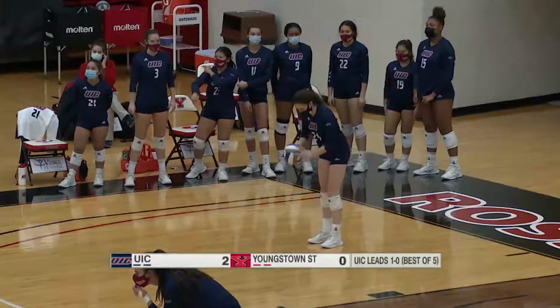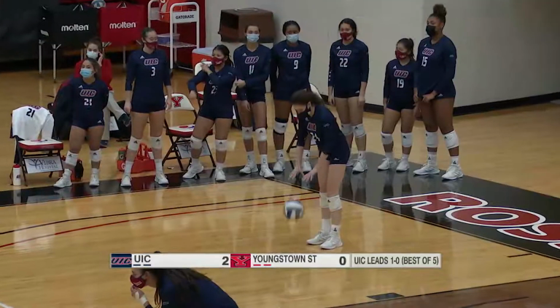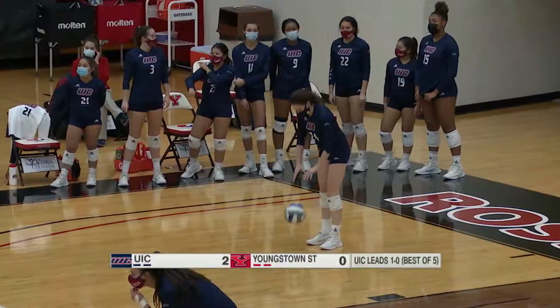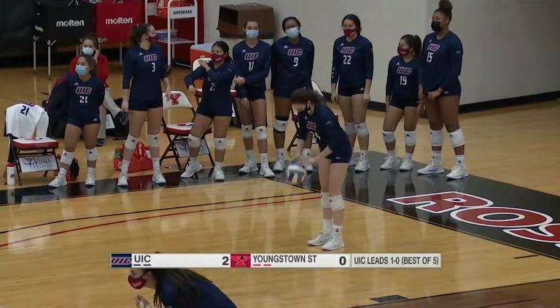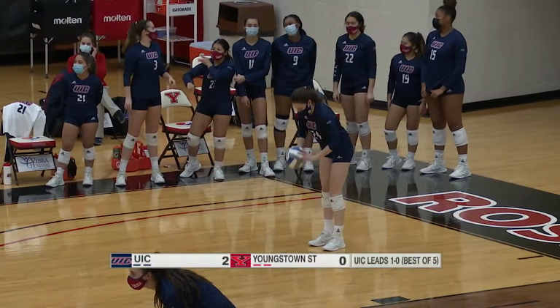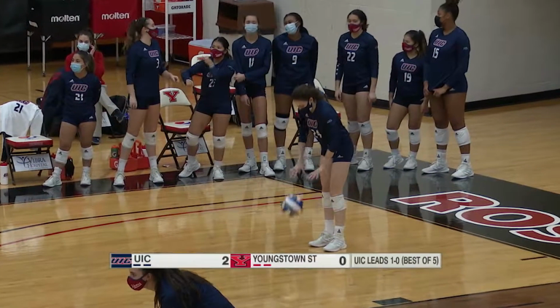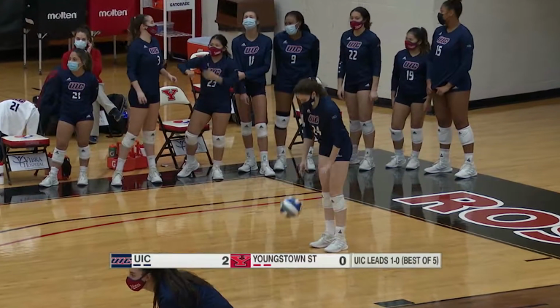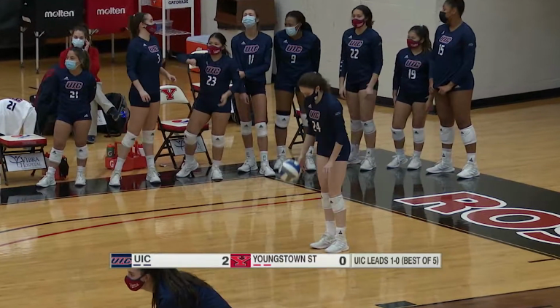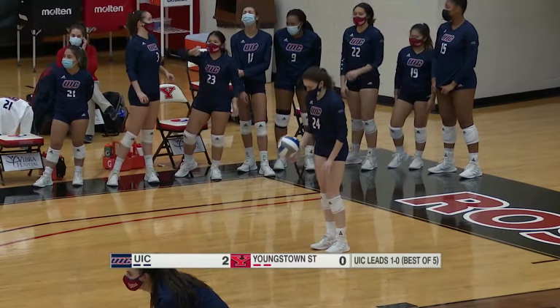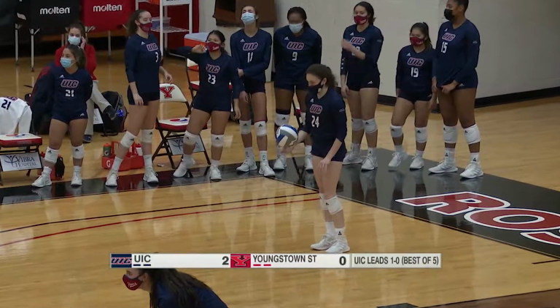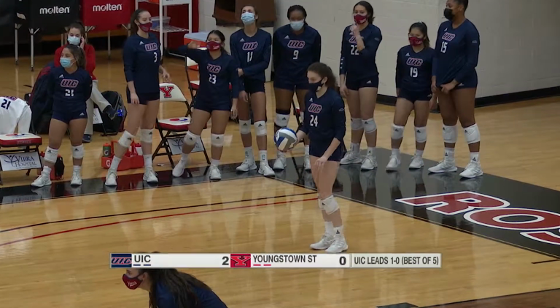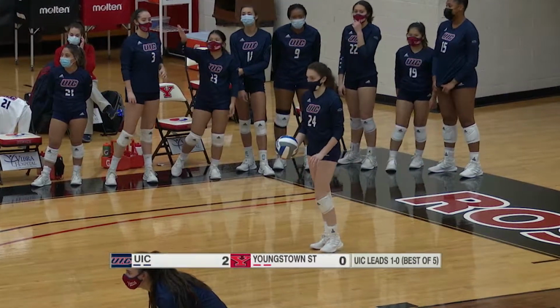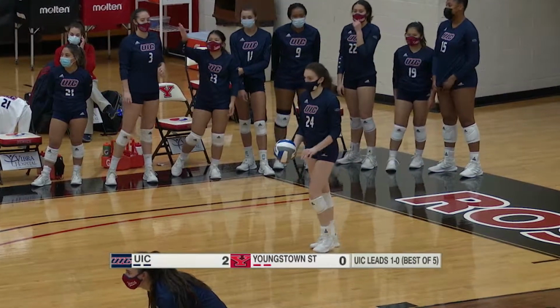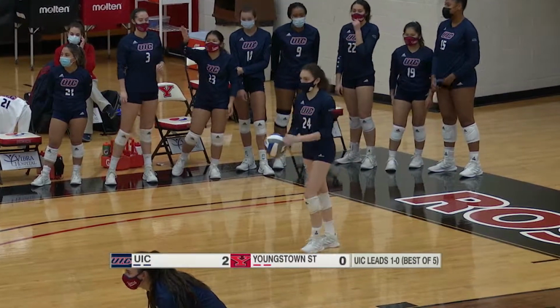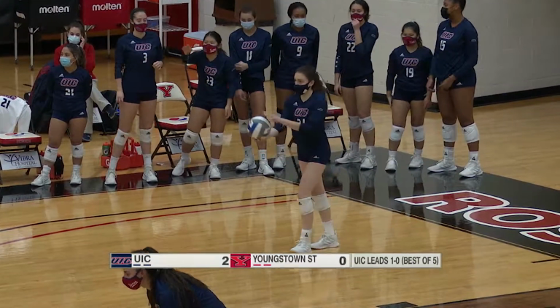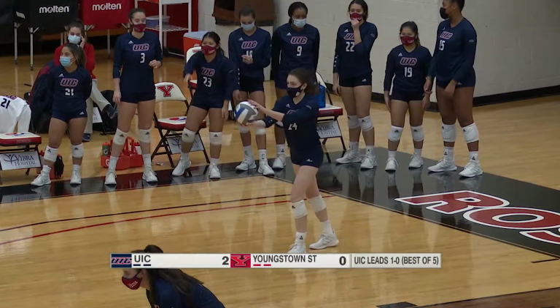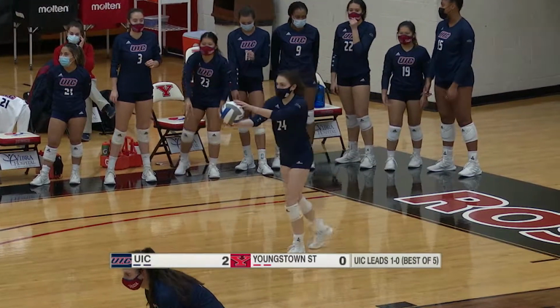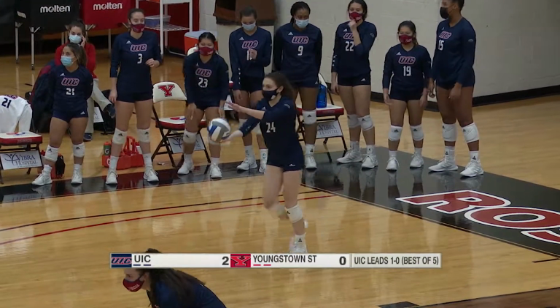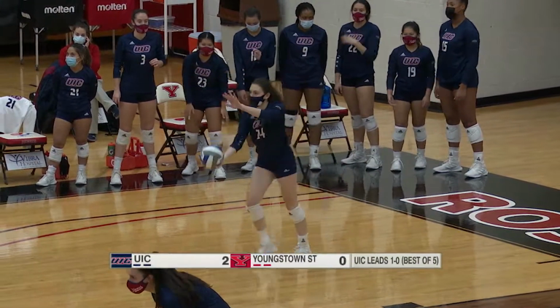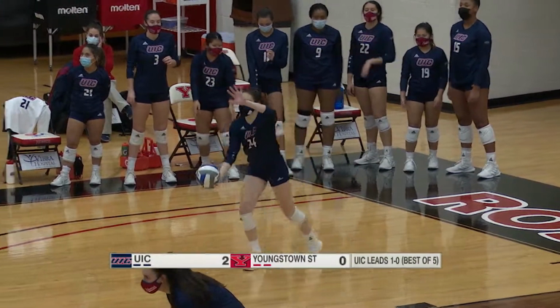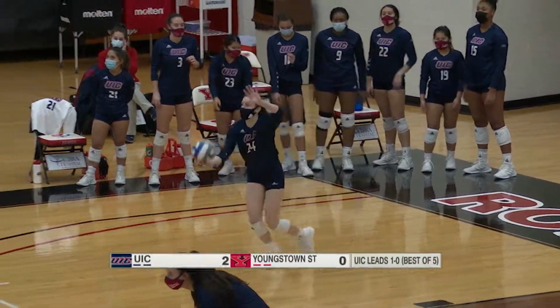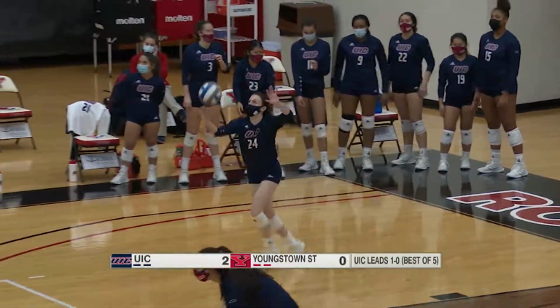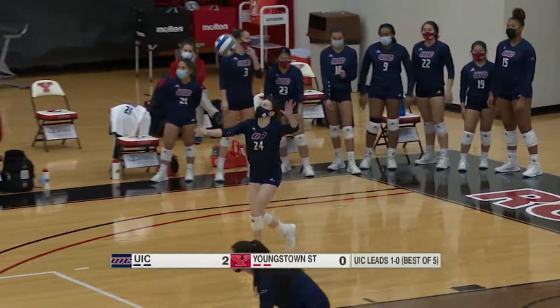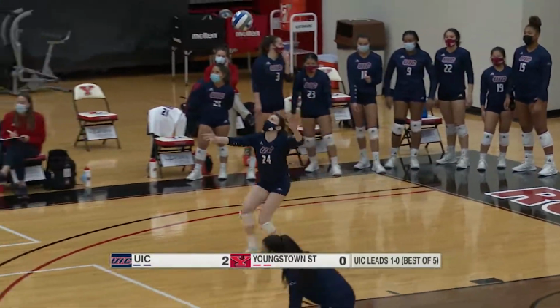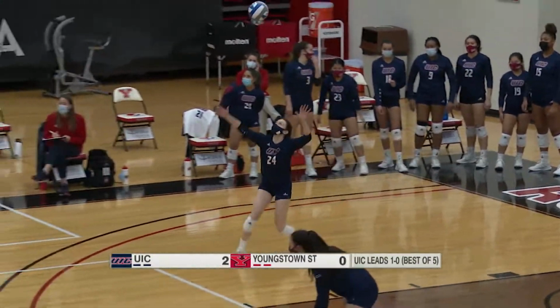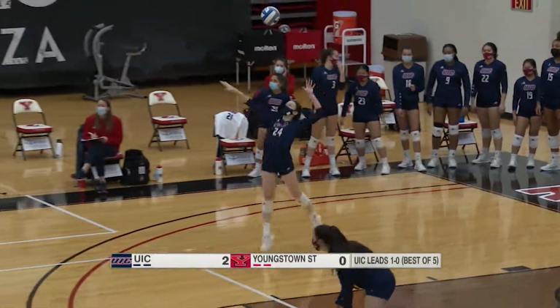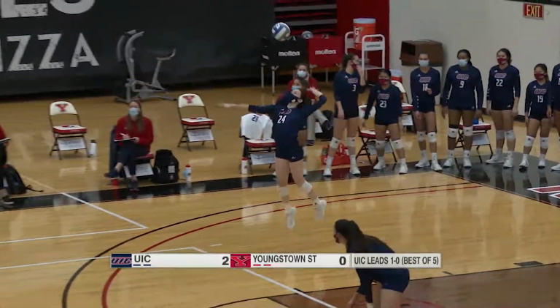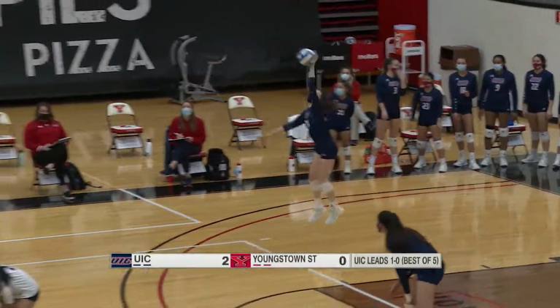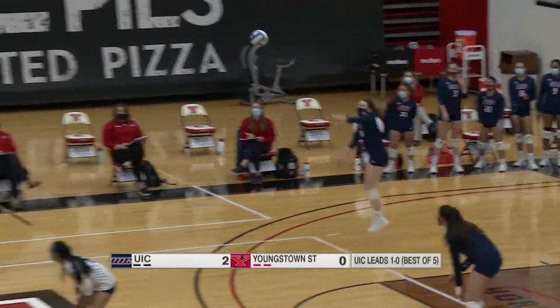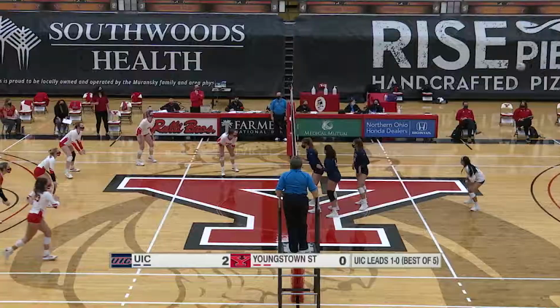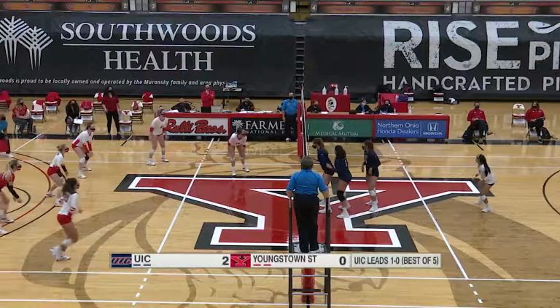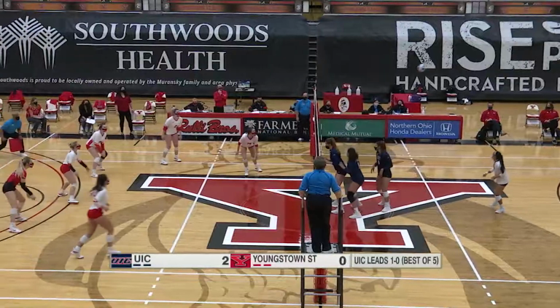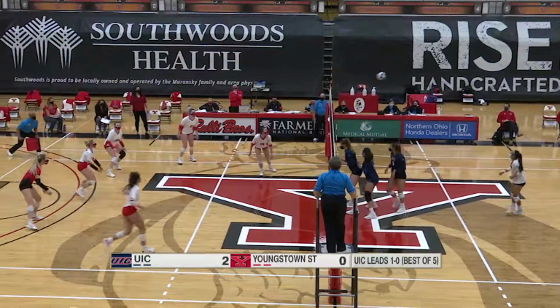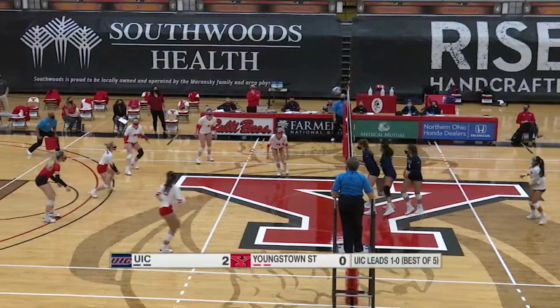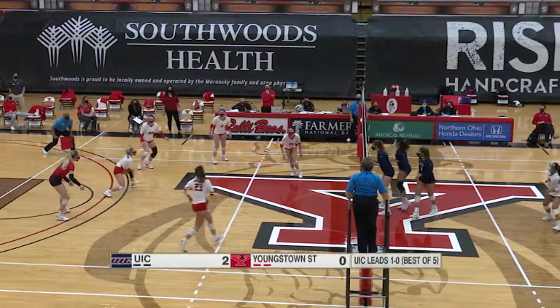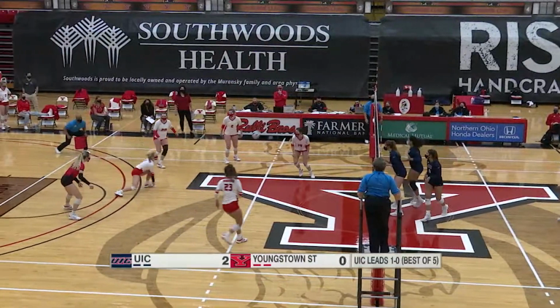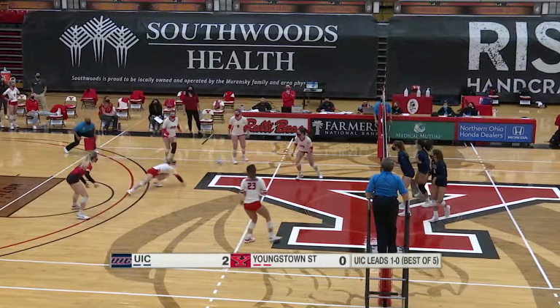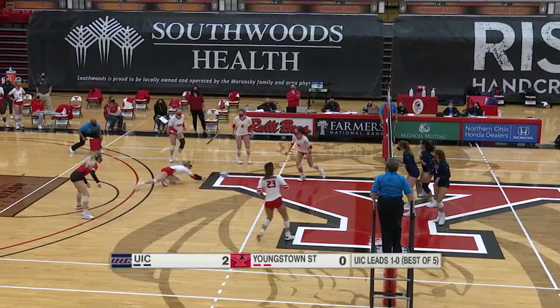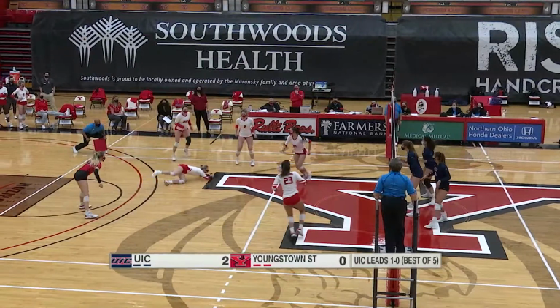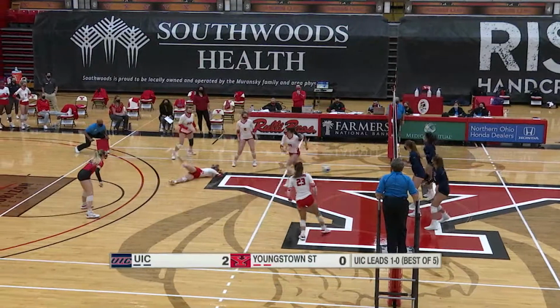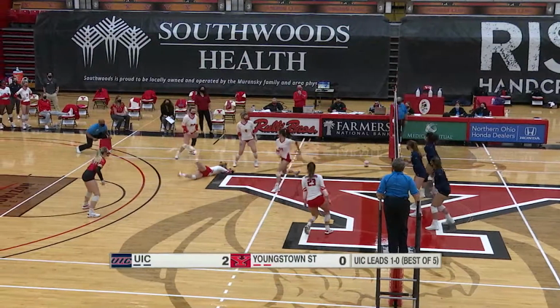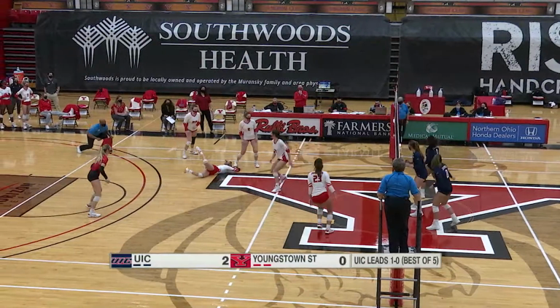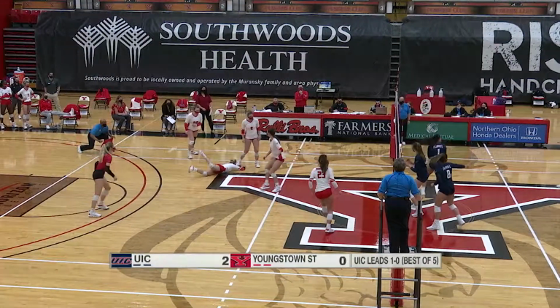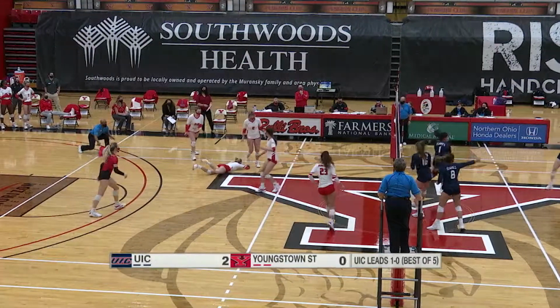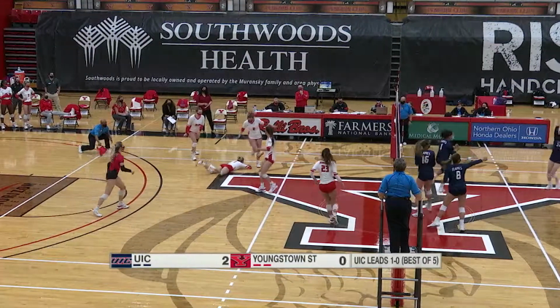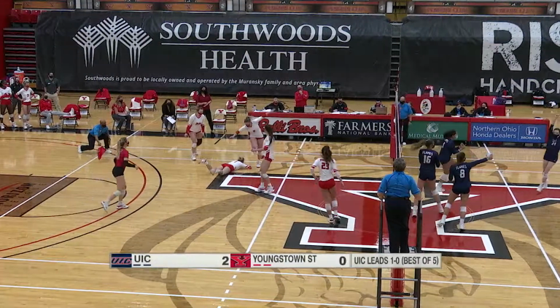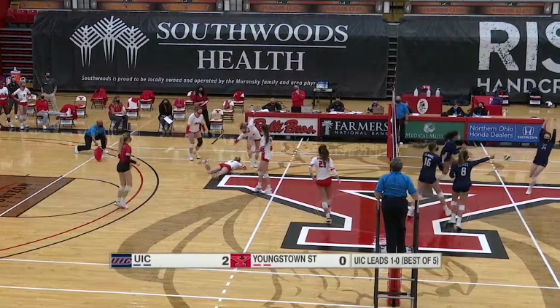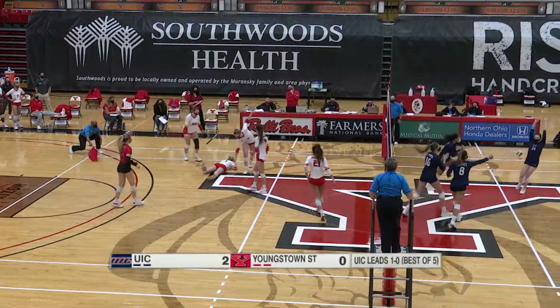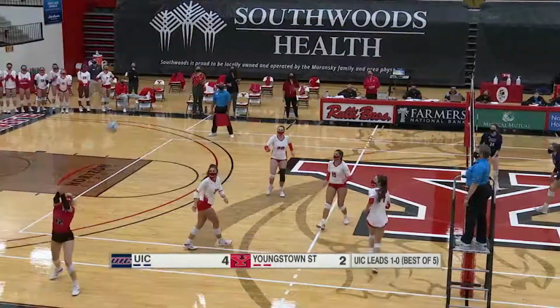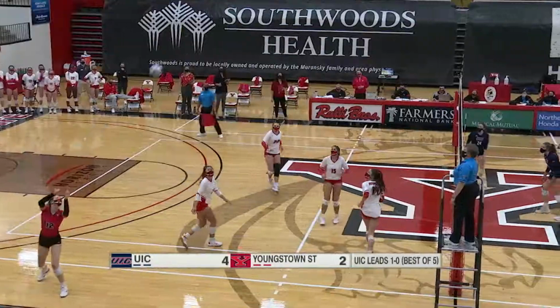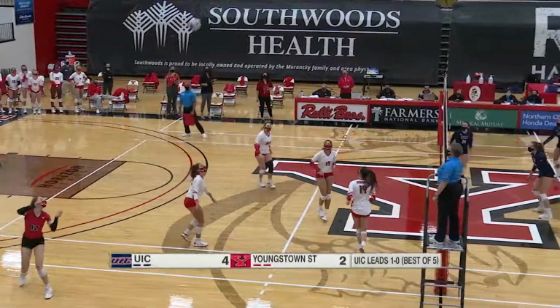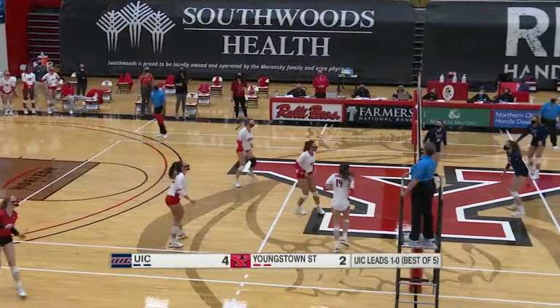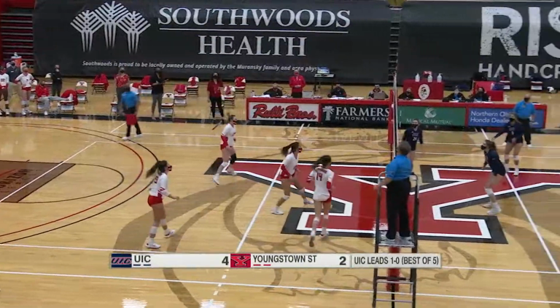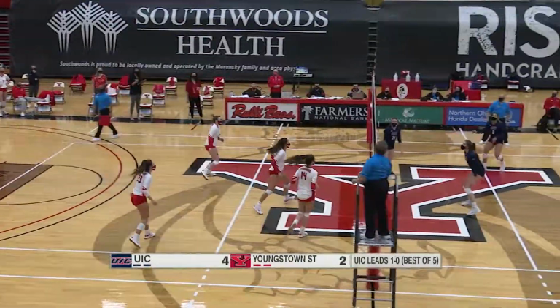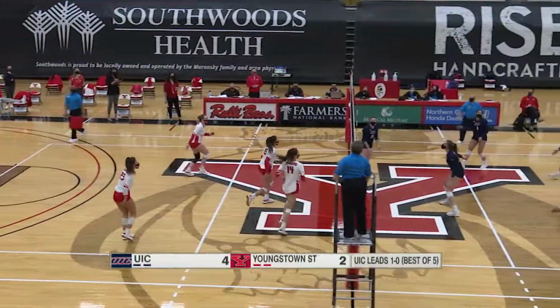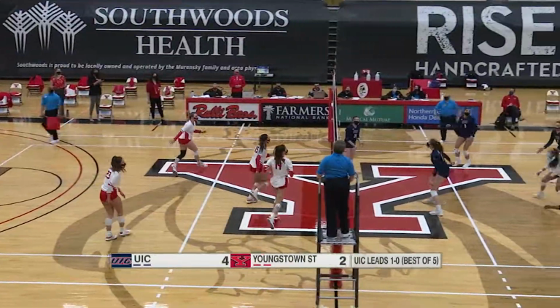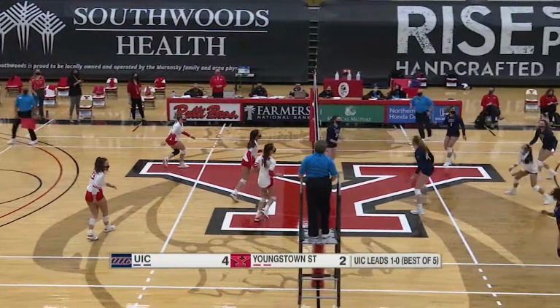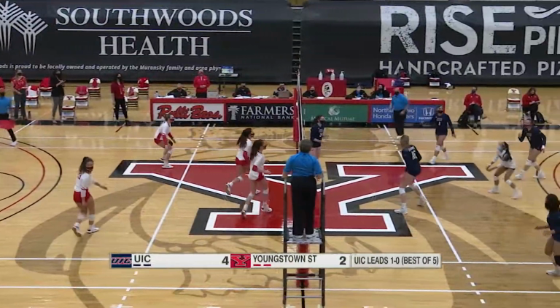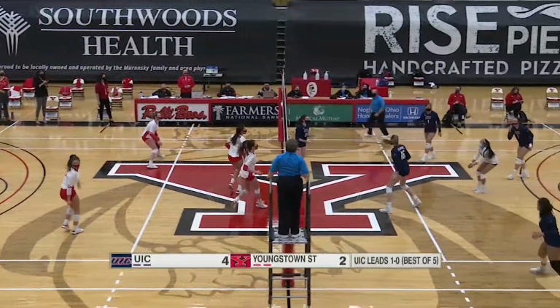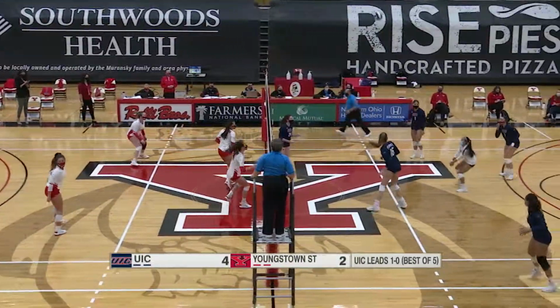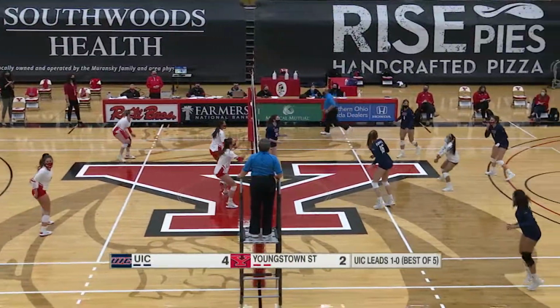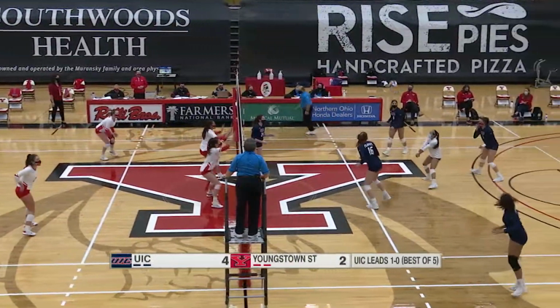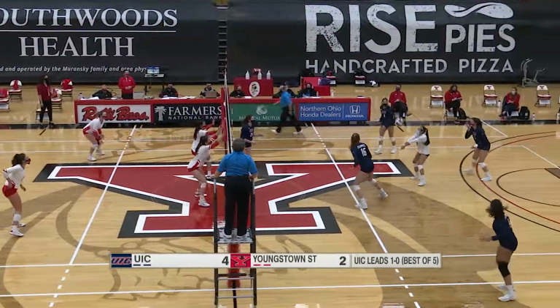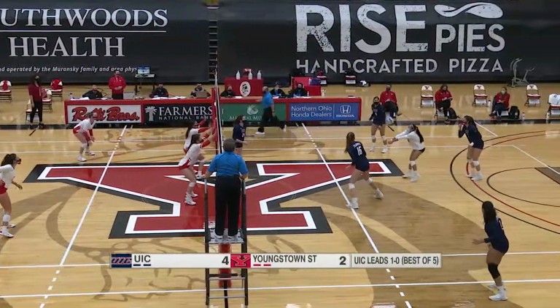This match after UIC, who has only lost two sets this entire year, continues their dominance. To save it and Thompson gets it over.